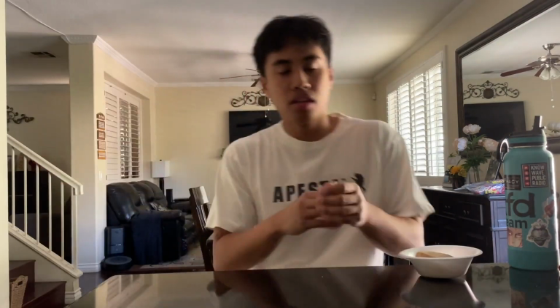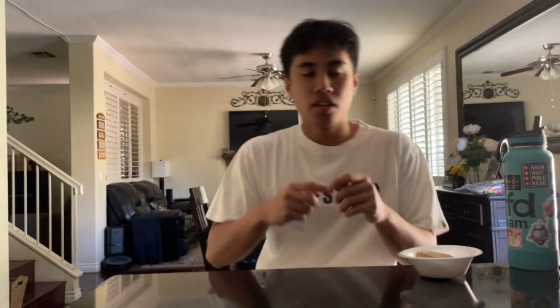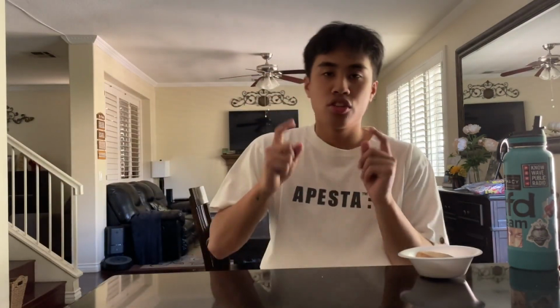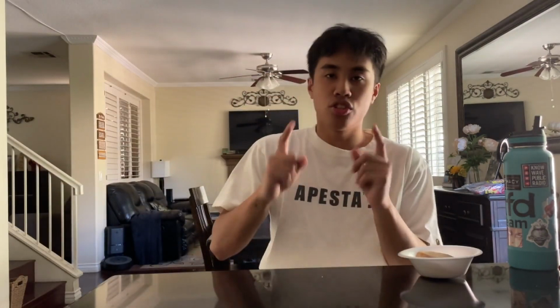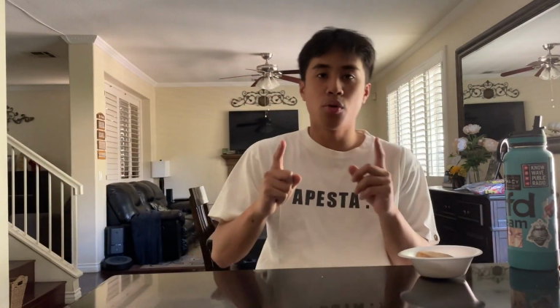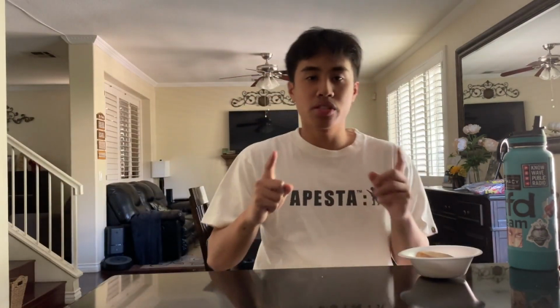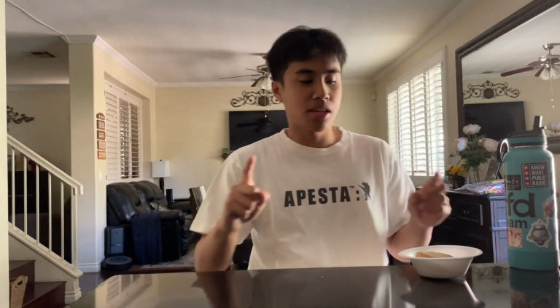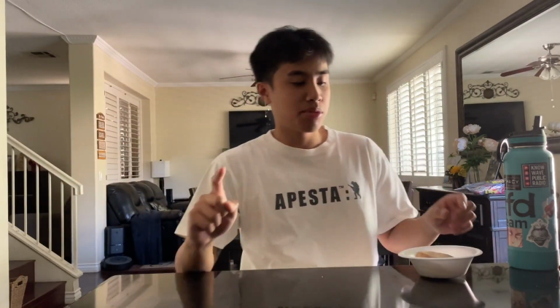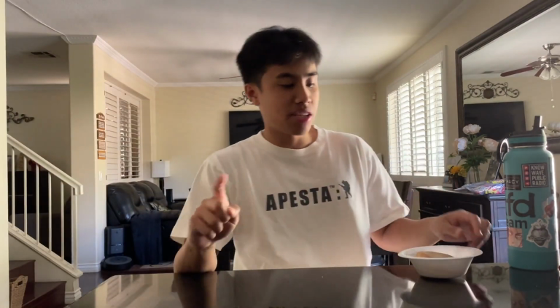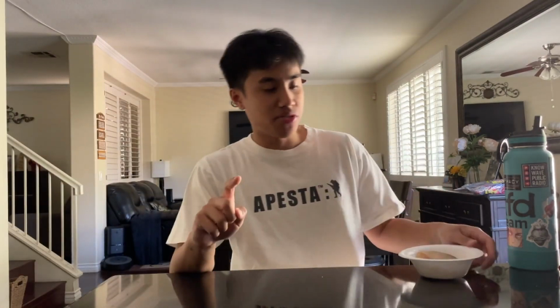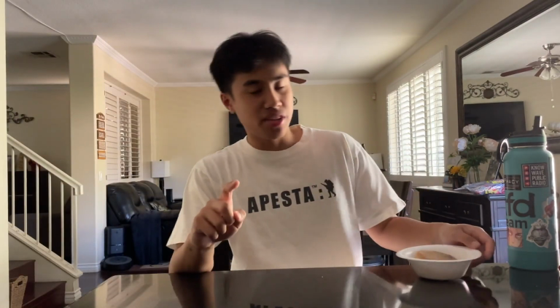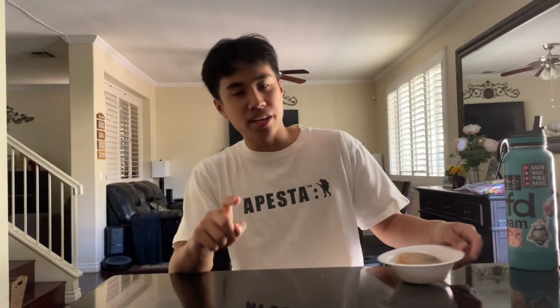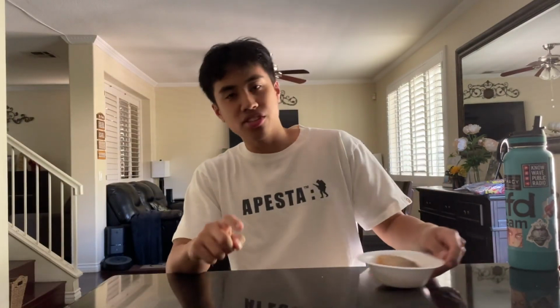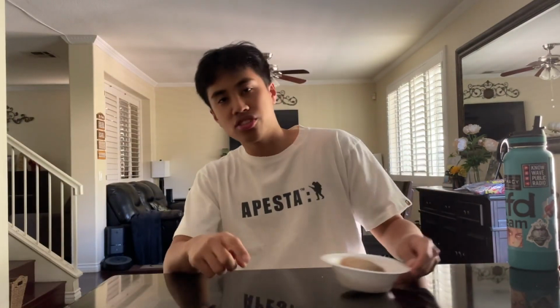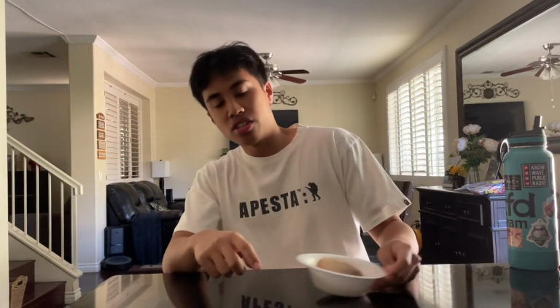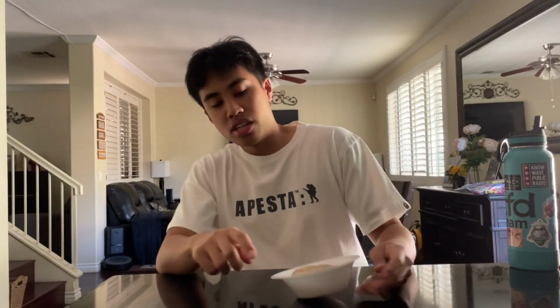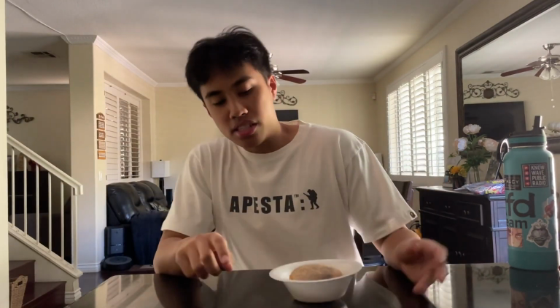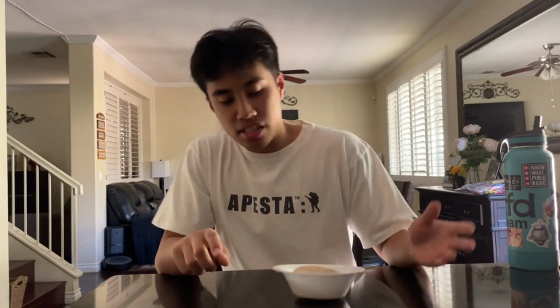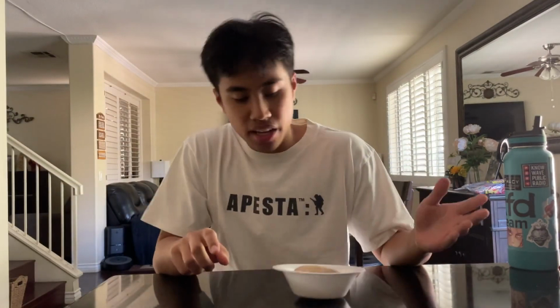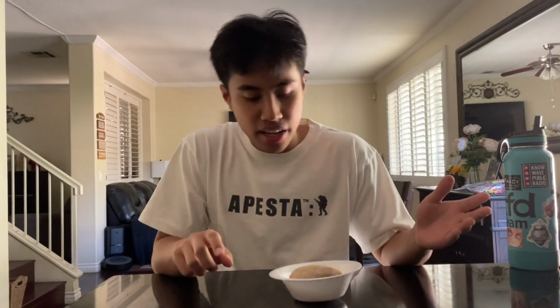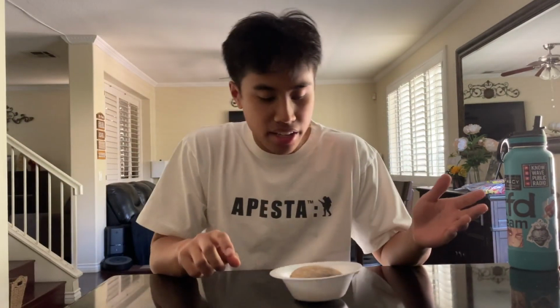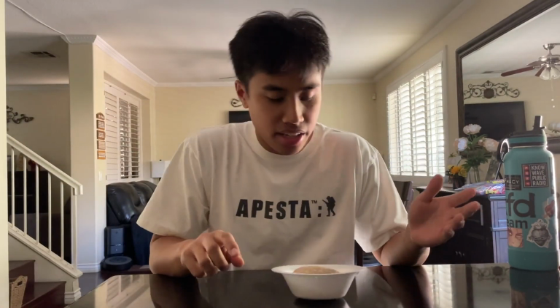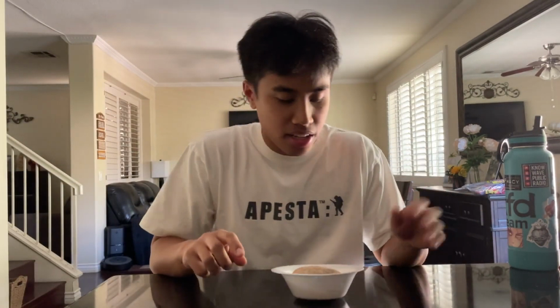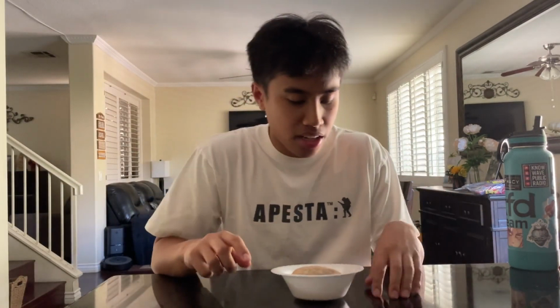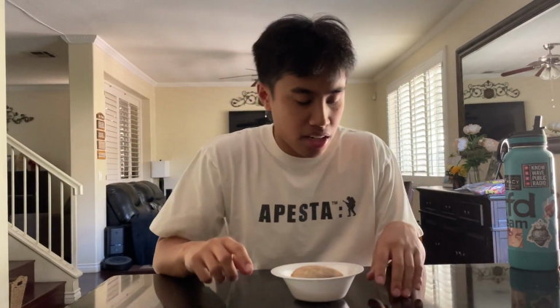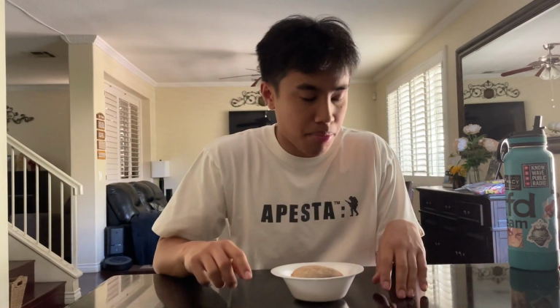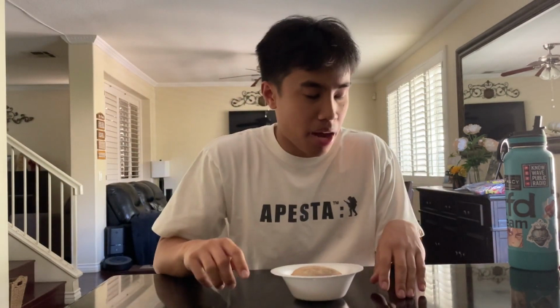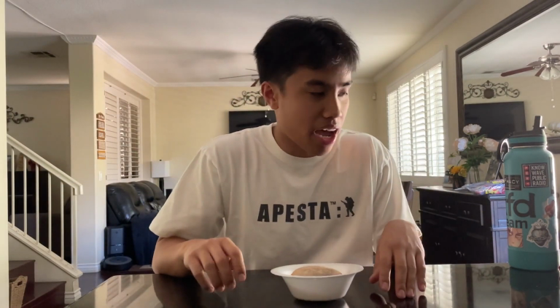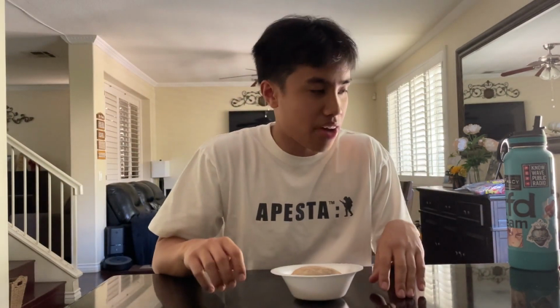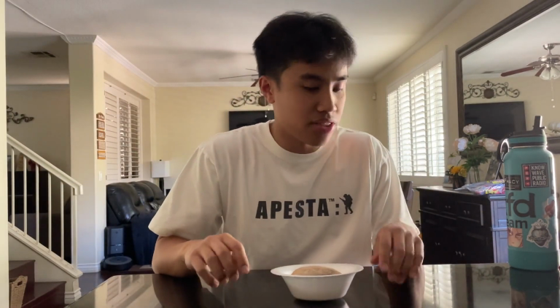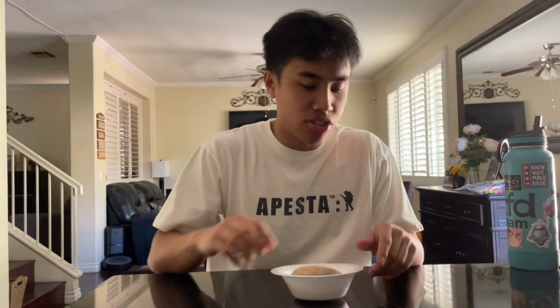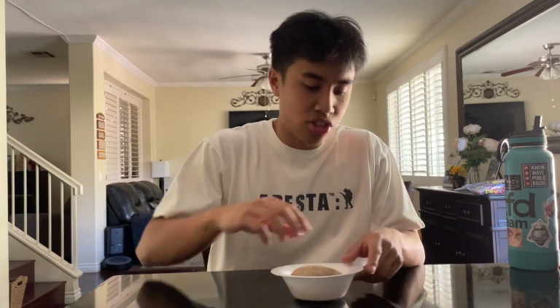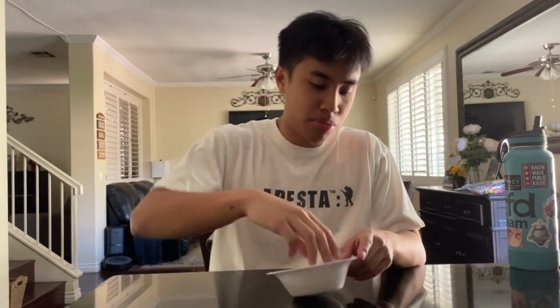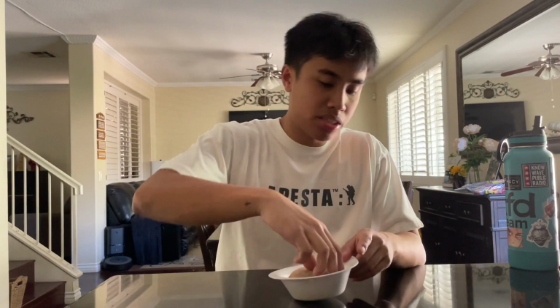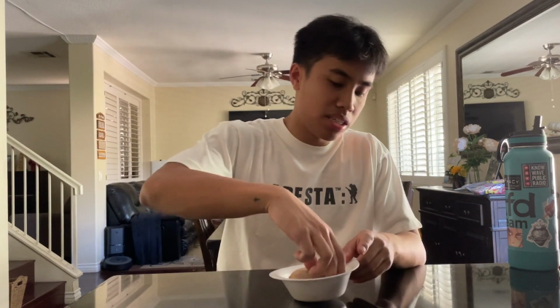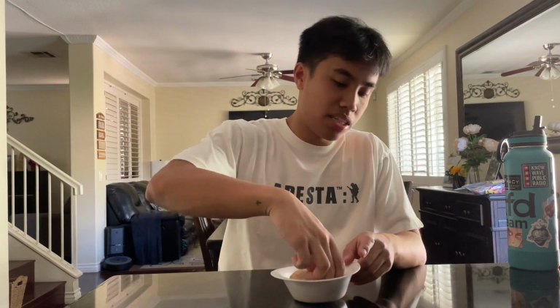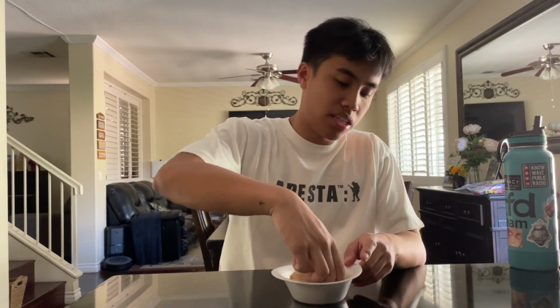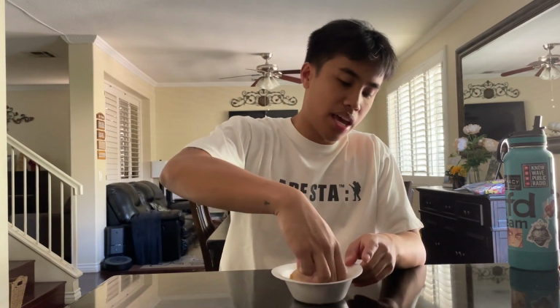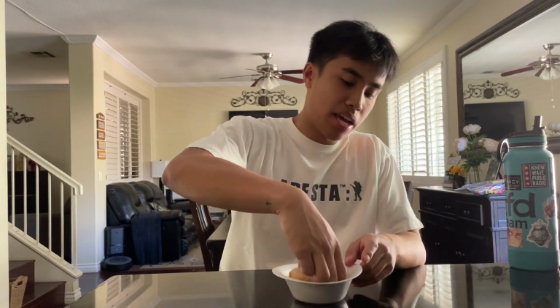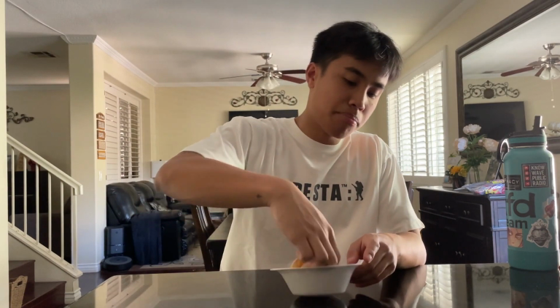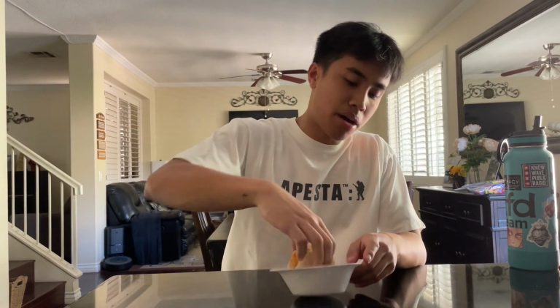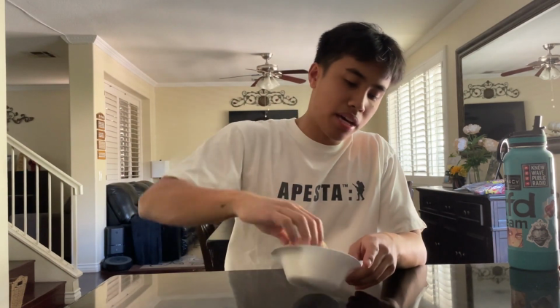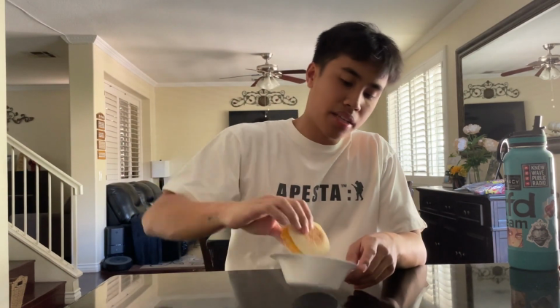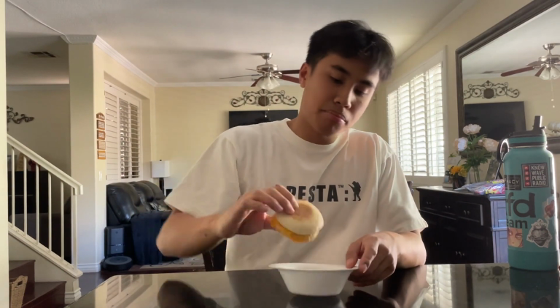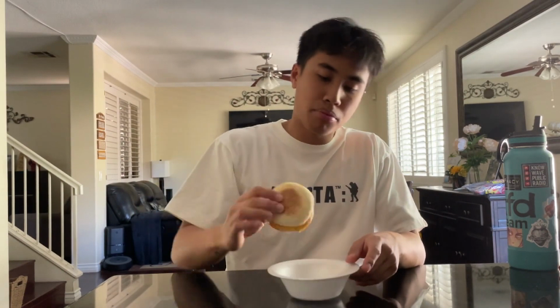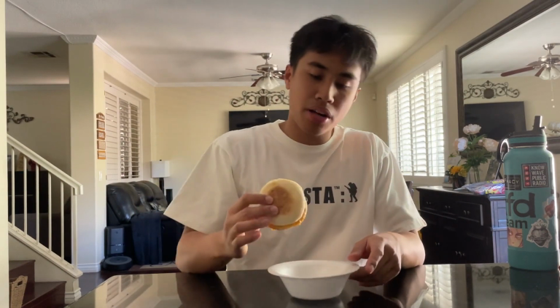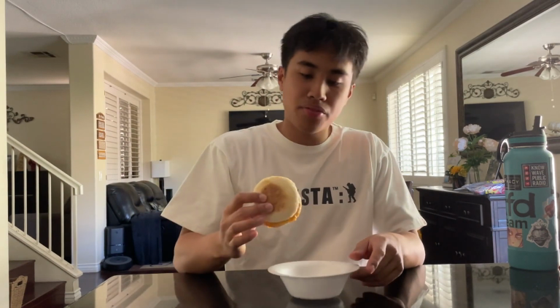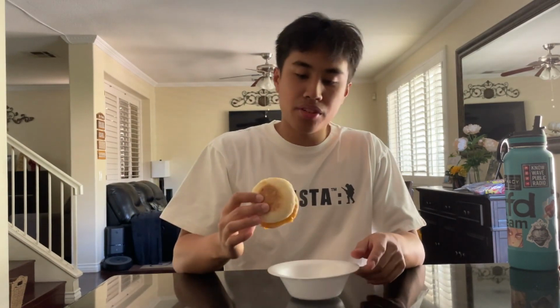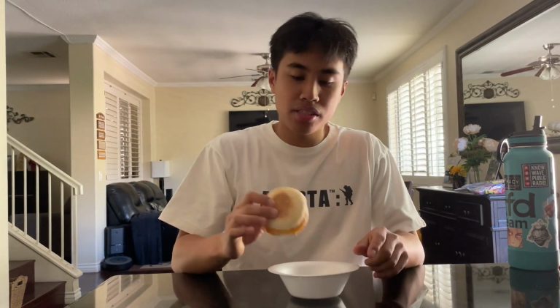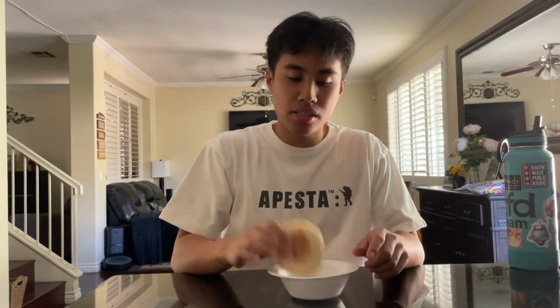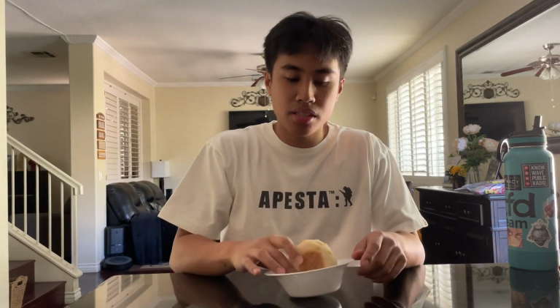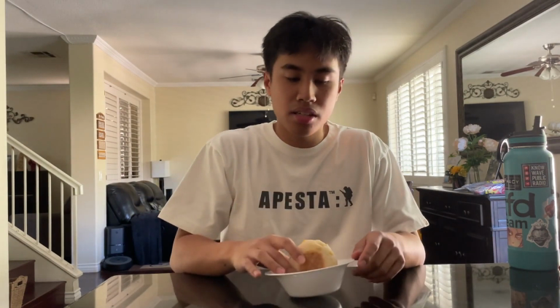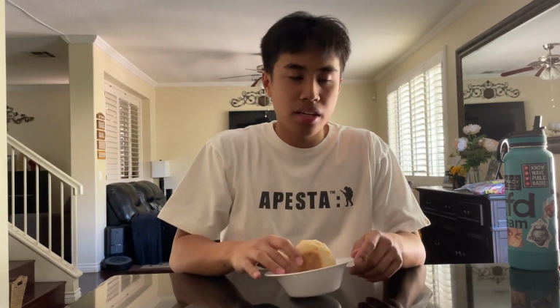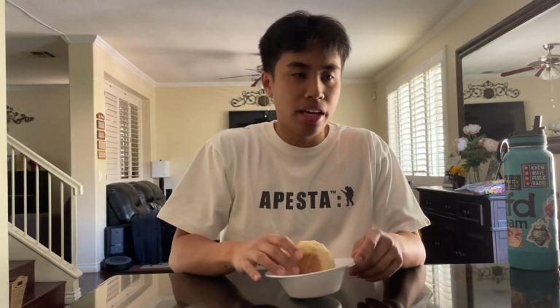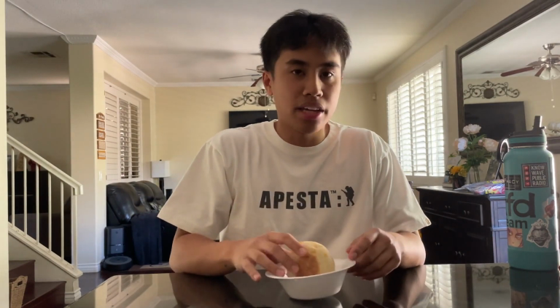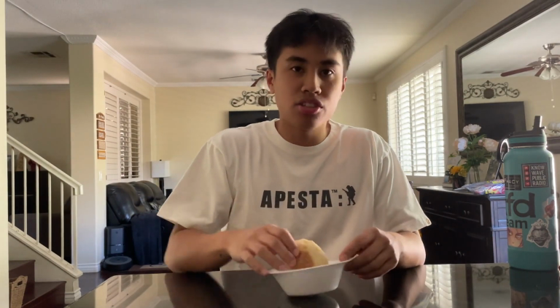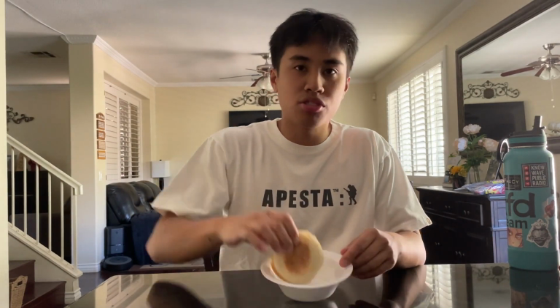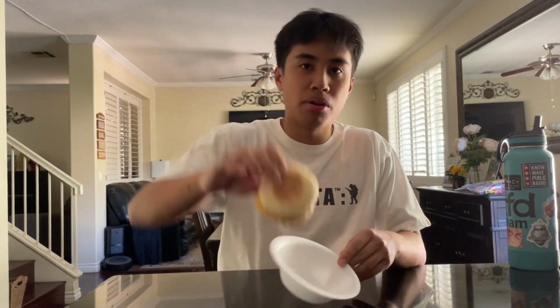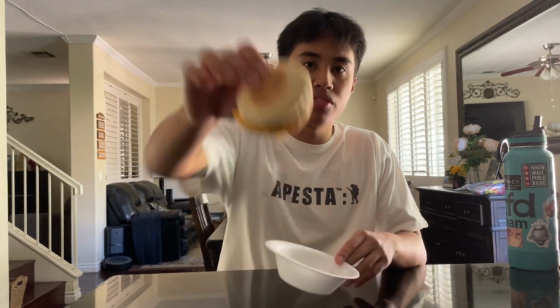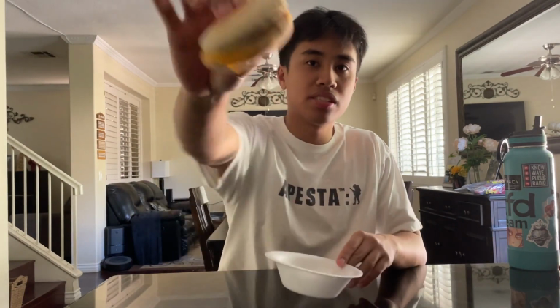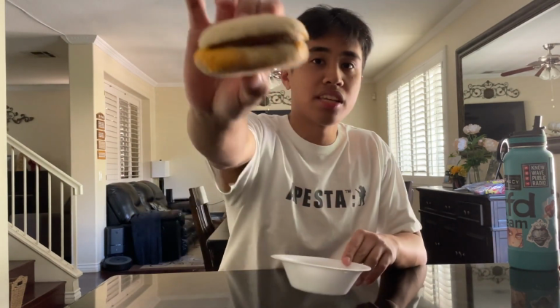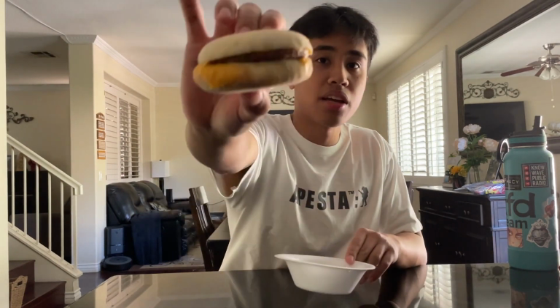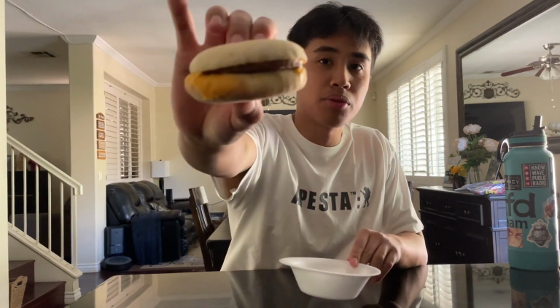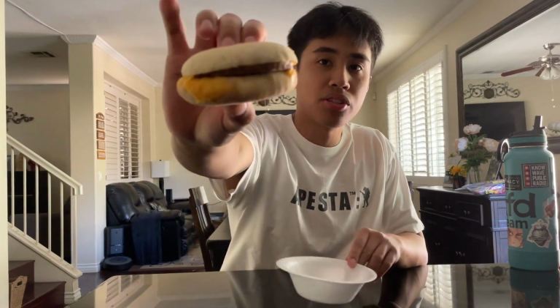Yo, what's up, Zef and Ace. Today I have the Jimmy Dean Egg Bite Breakfast English Muffin Sandwich.